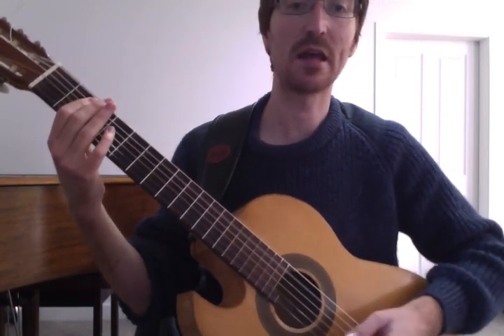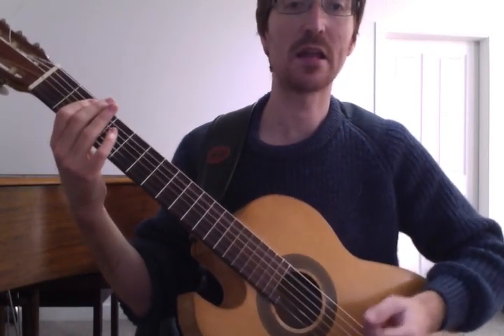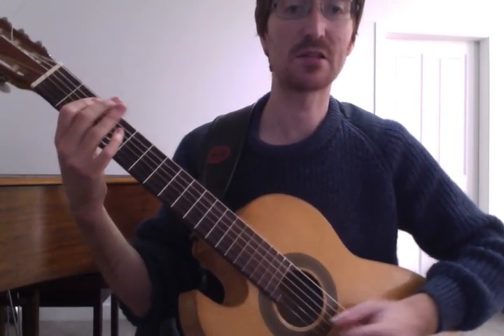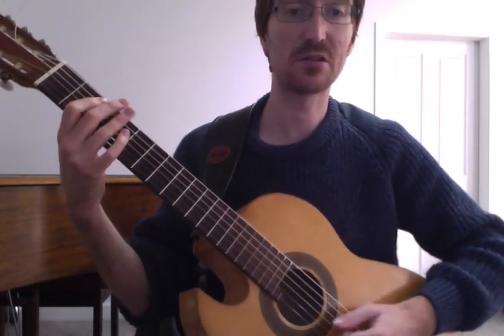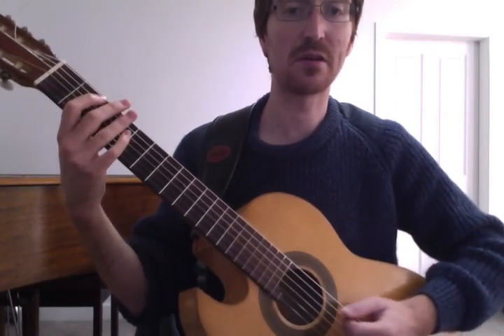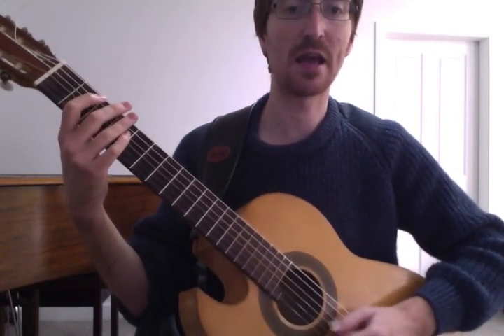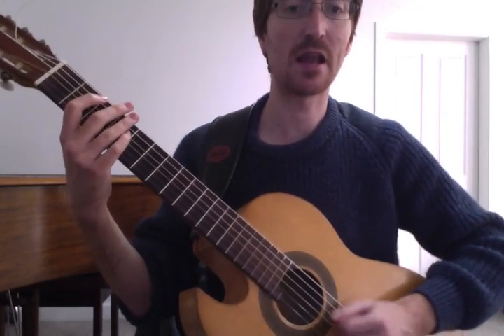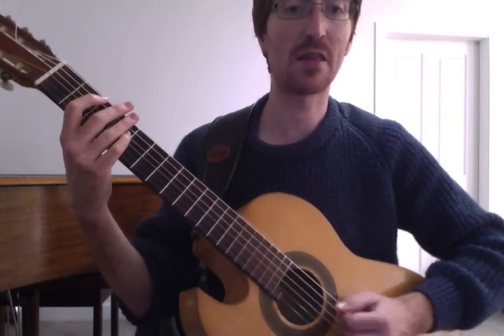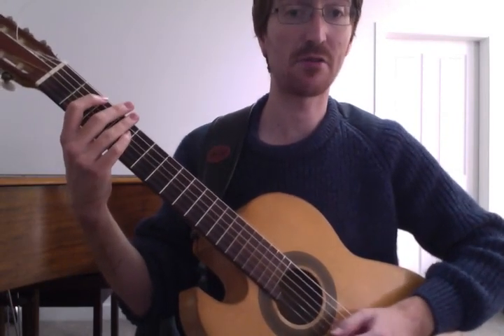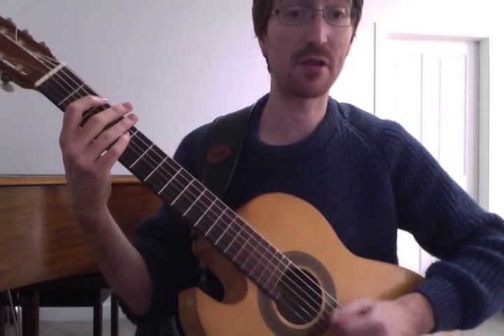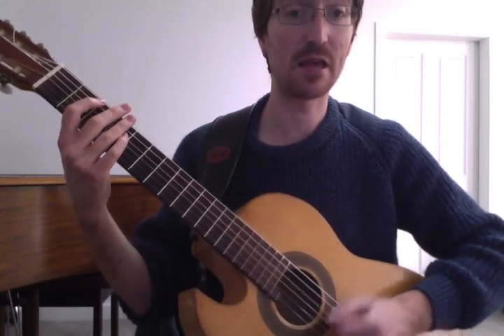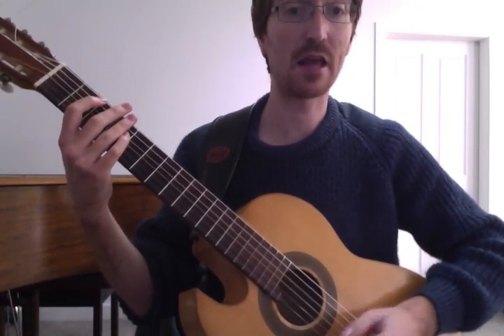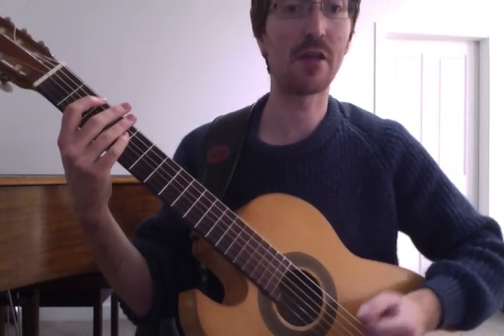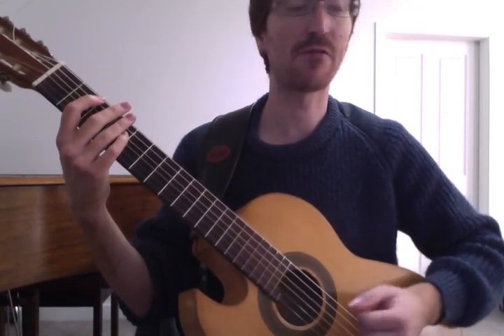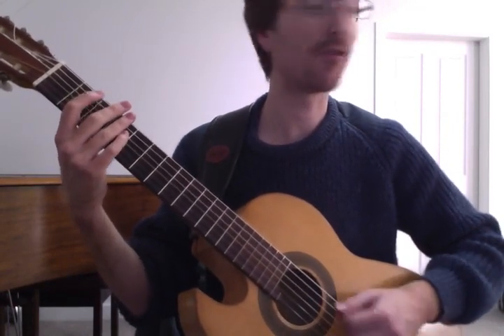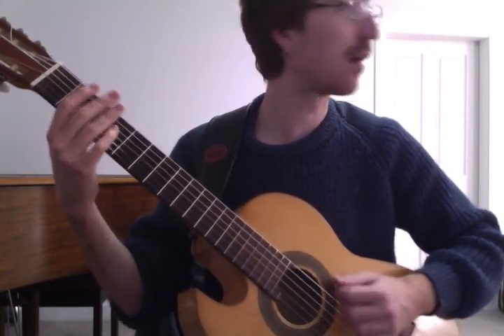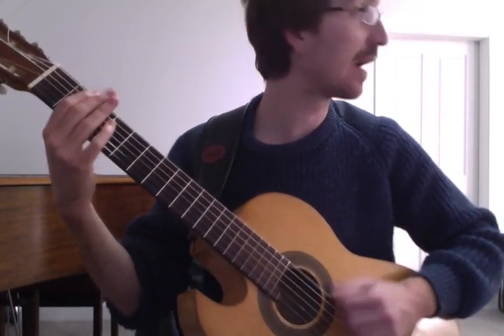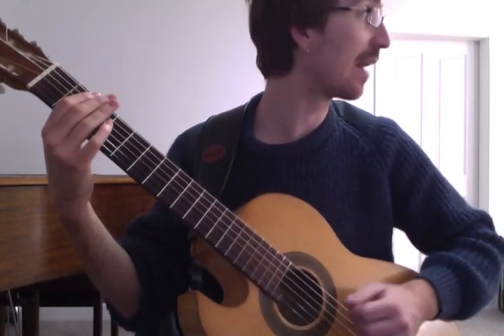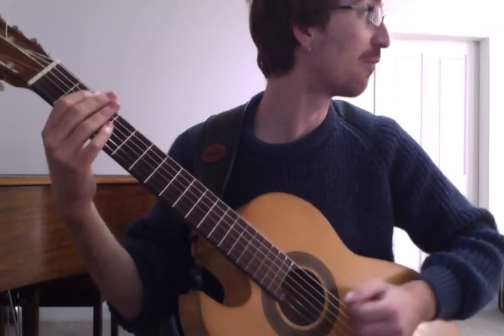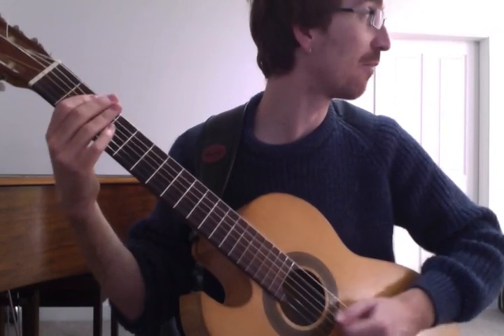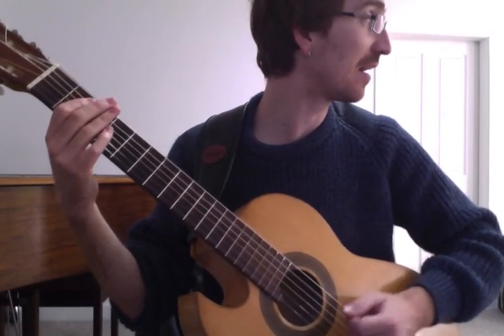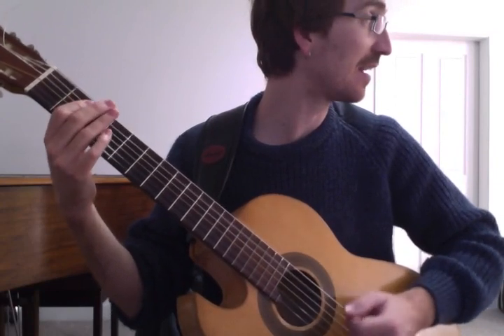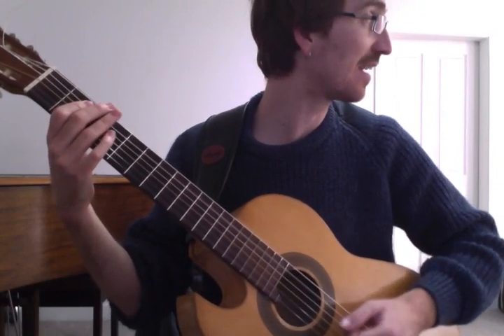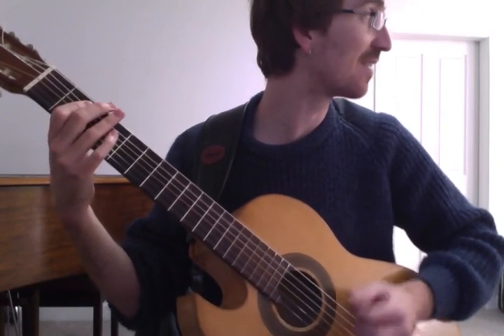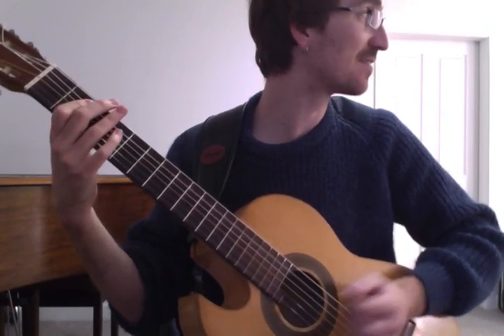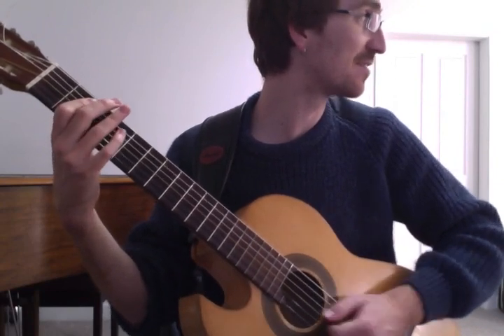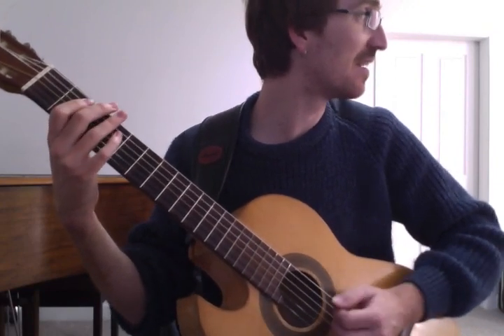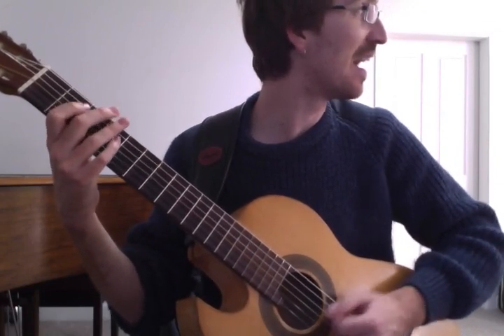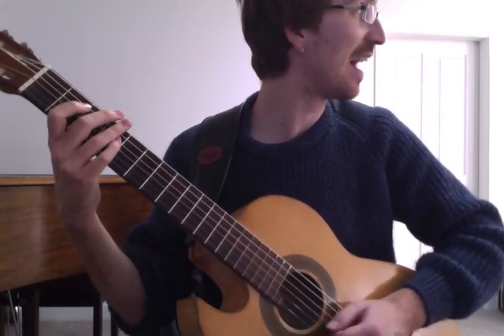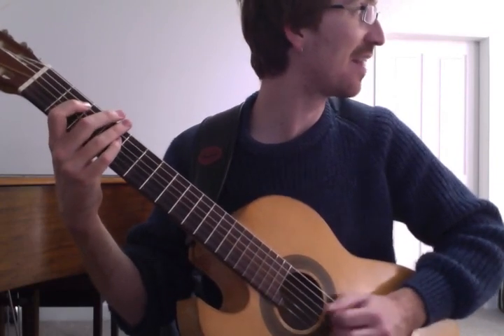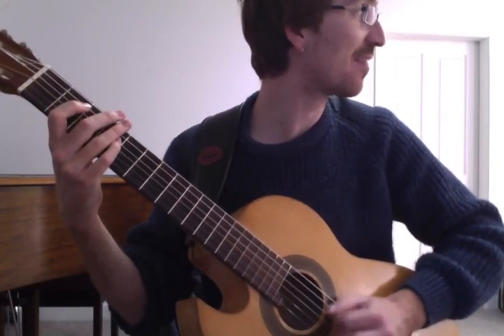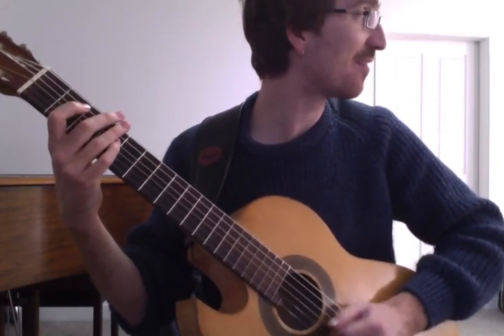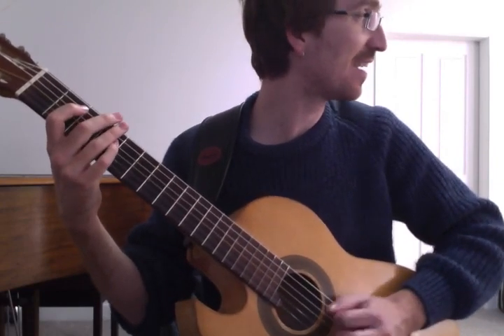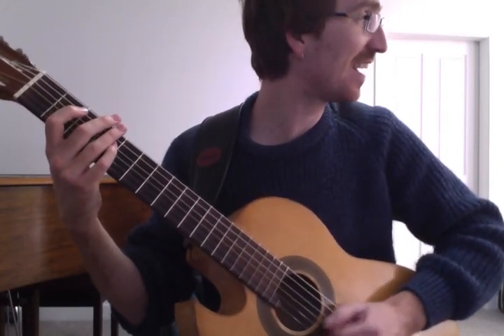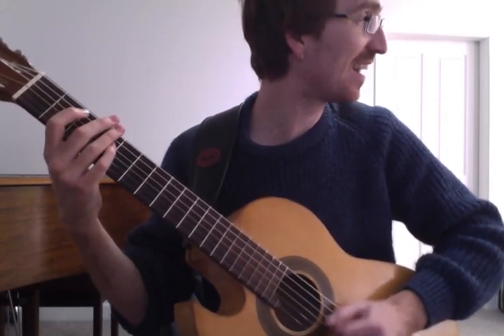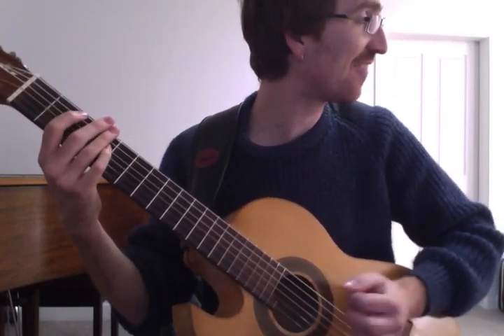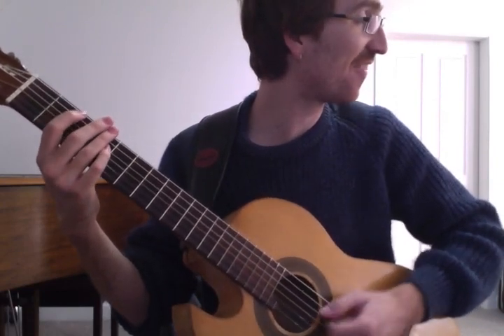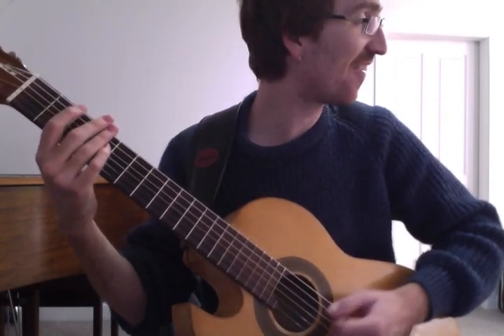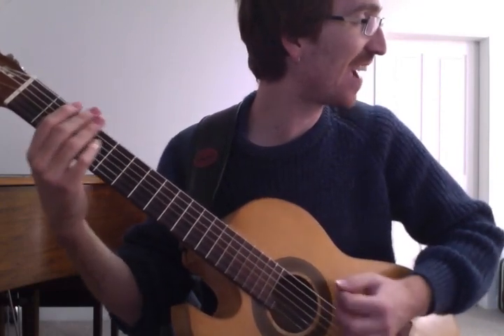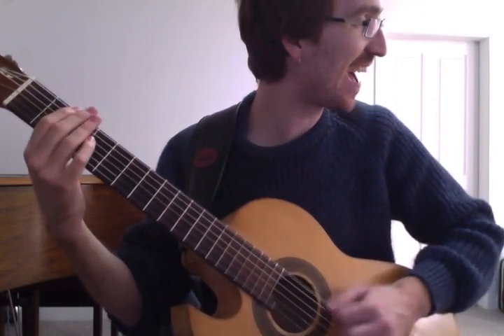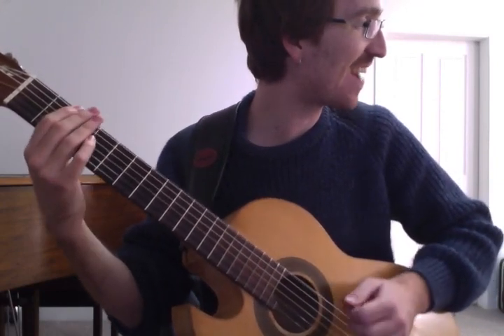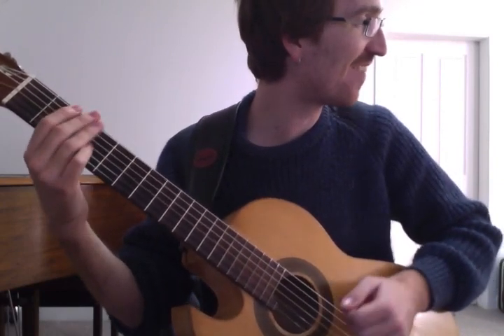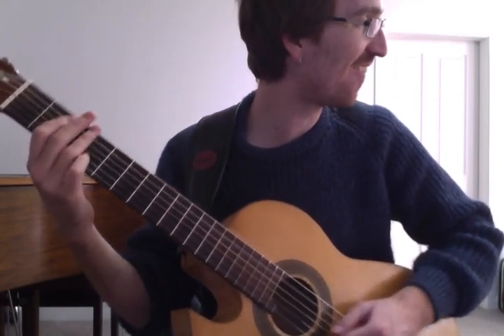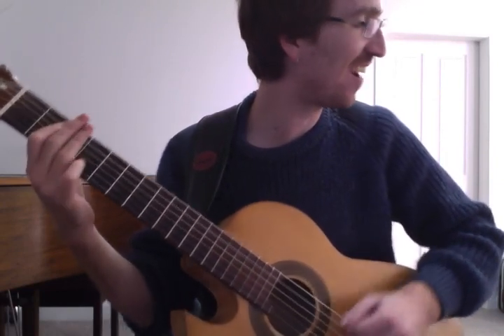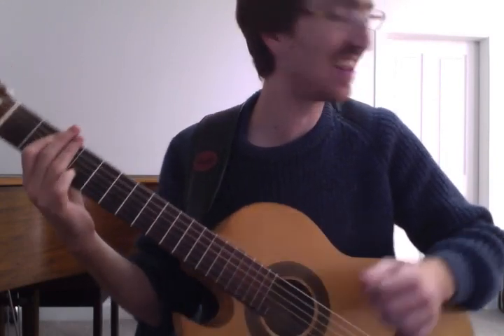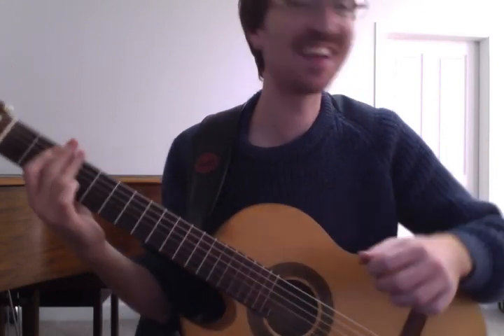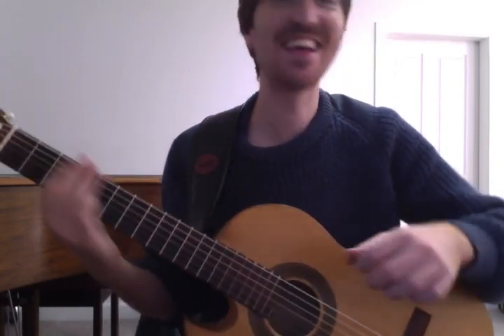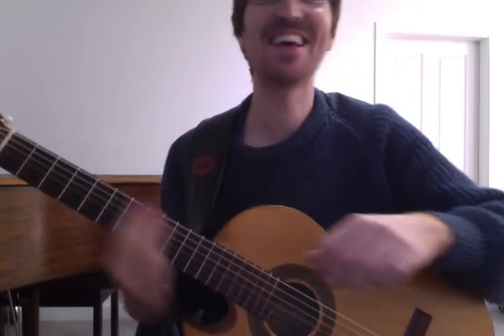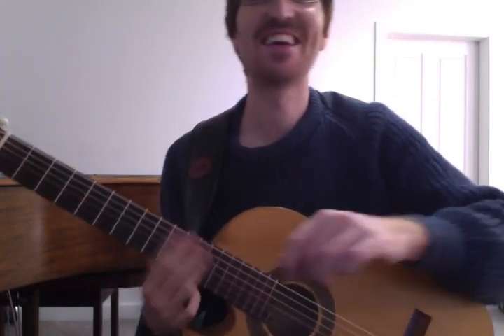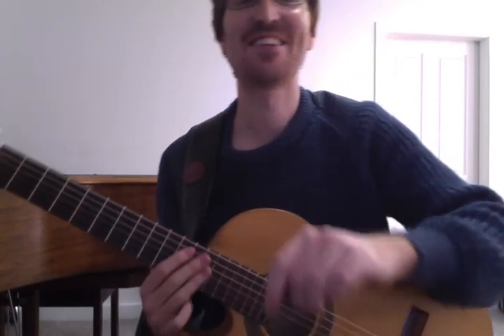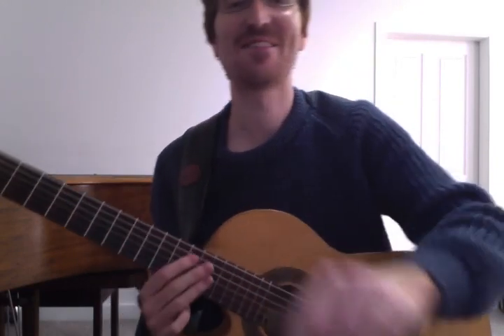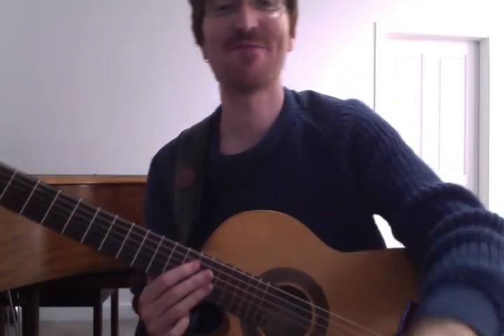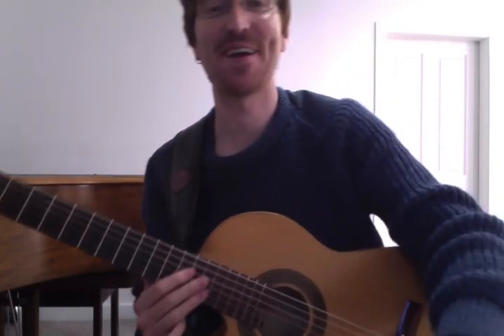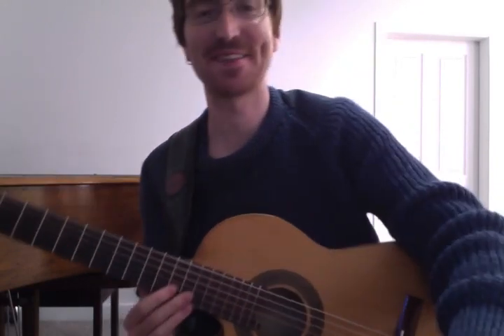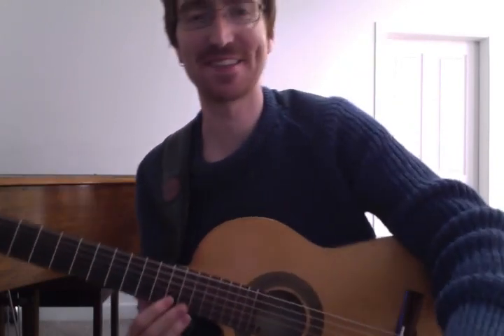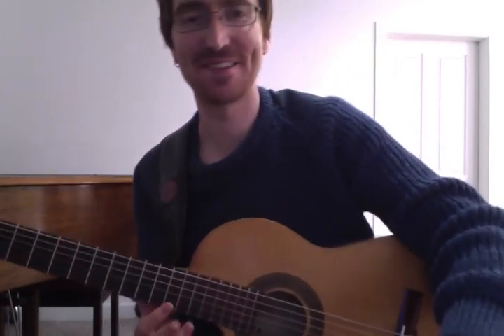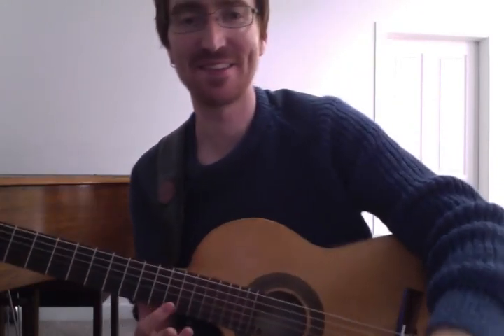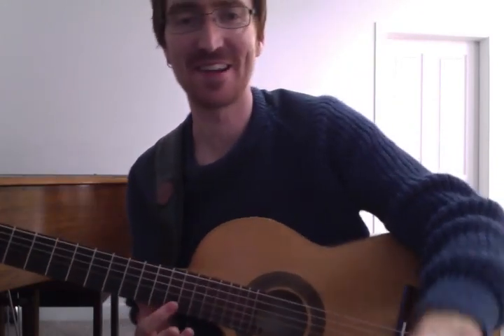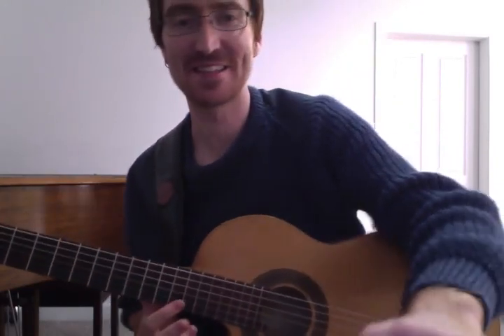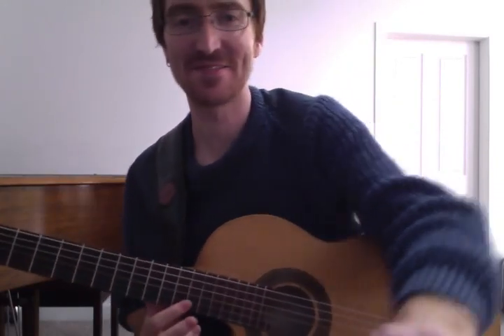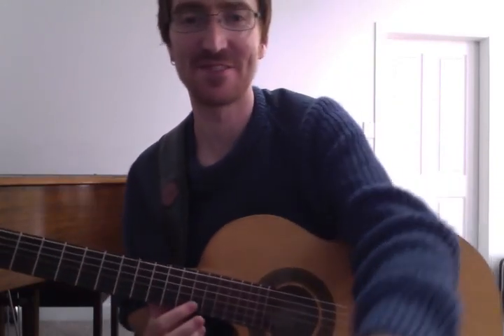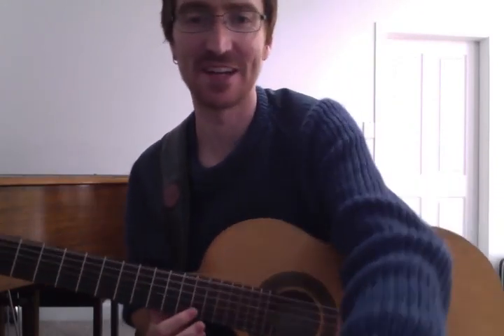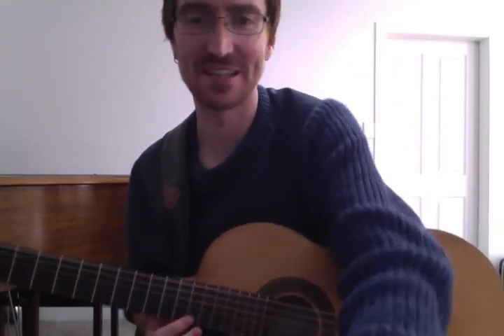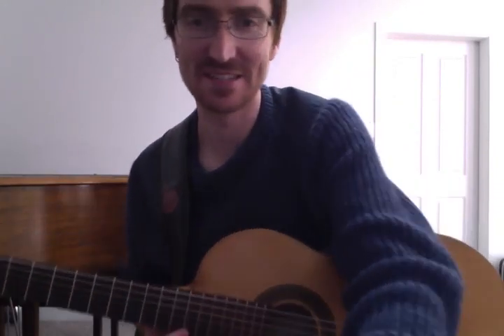1-E and a 2-E and a 3-E and a 4-E and a 1-E and a 2-E and a 3-E and a 4-E and a 1 — you can practice it nice and fast.